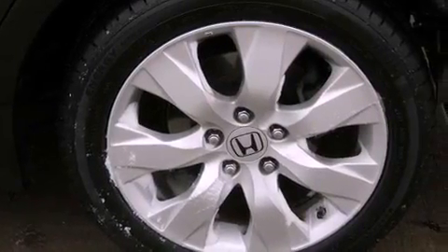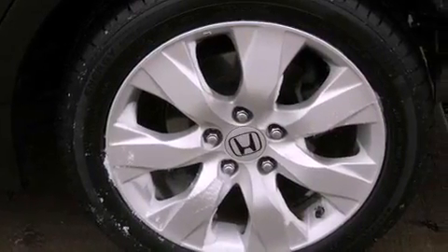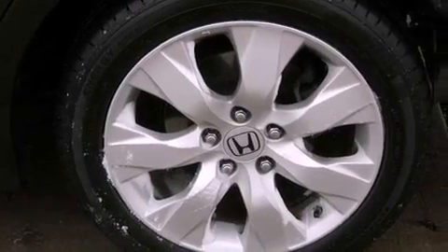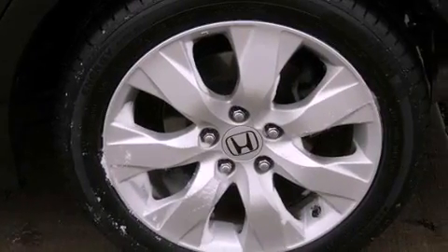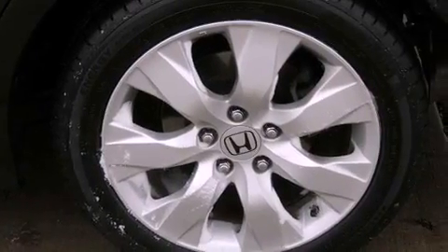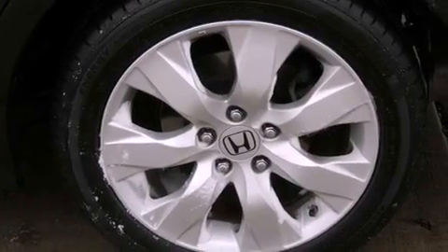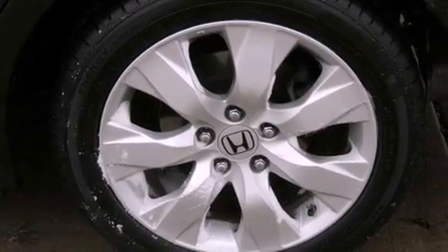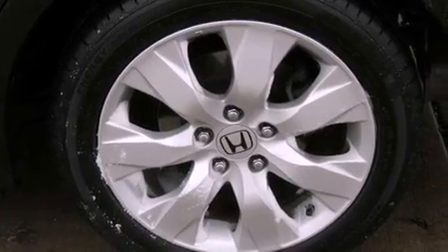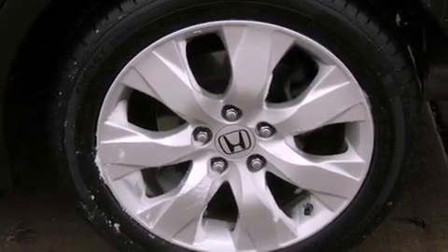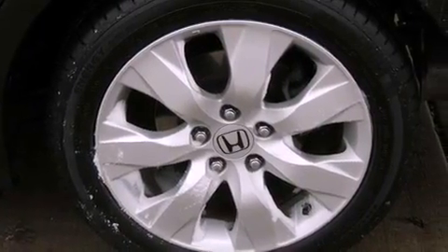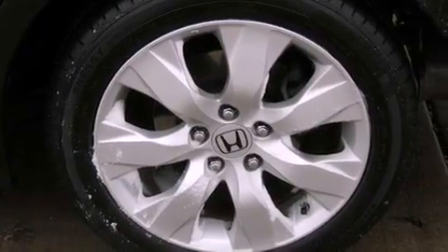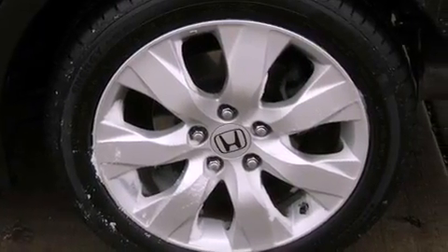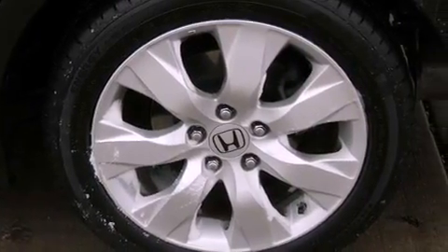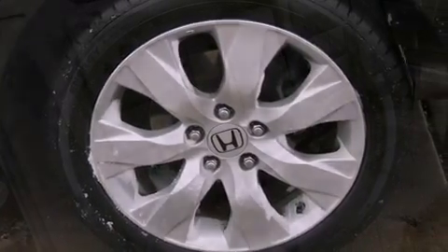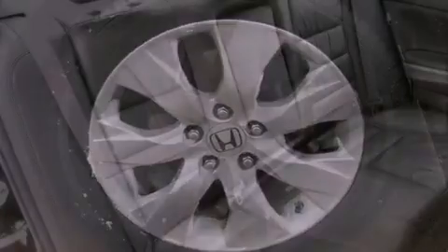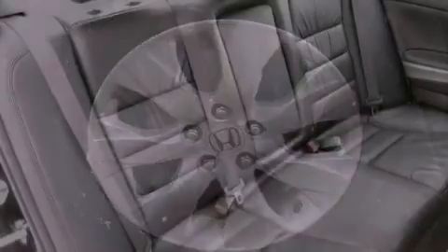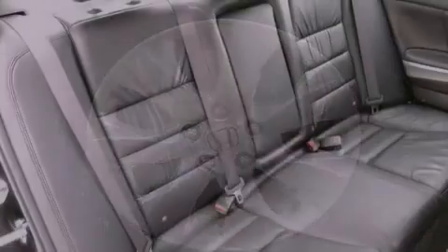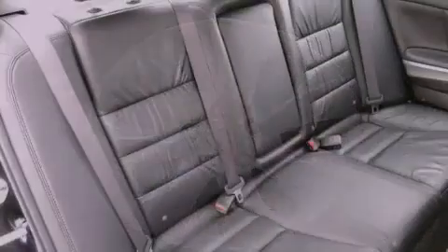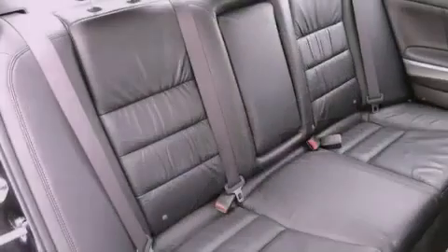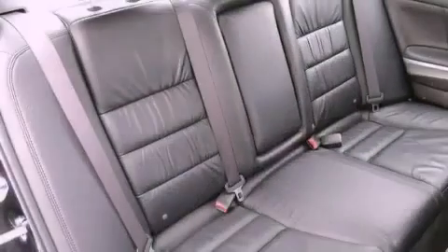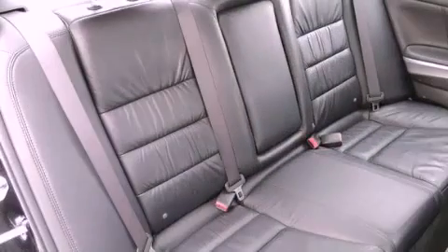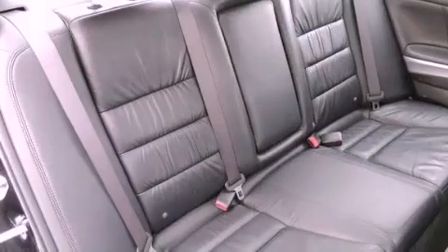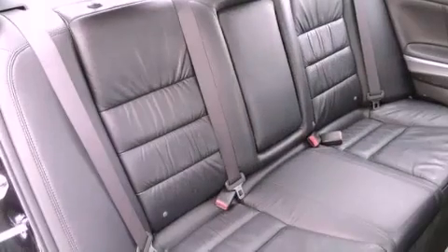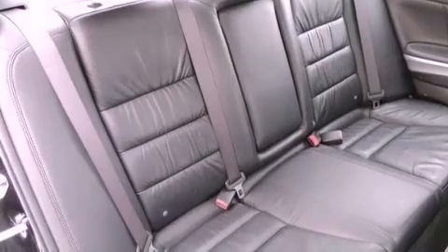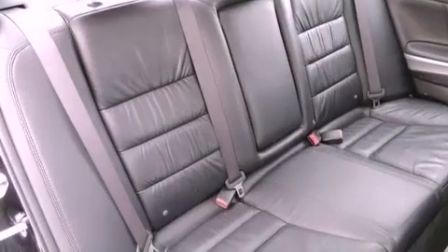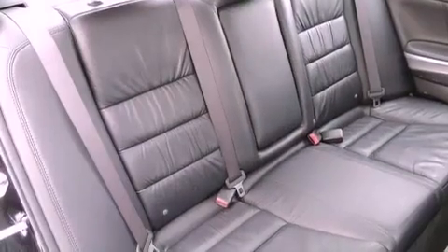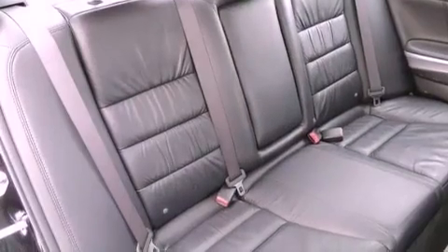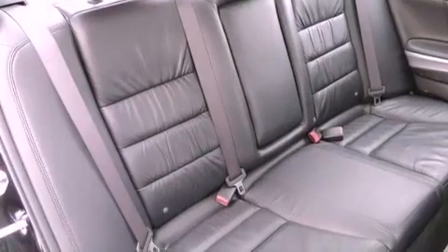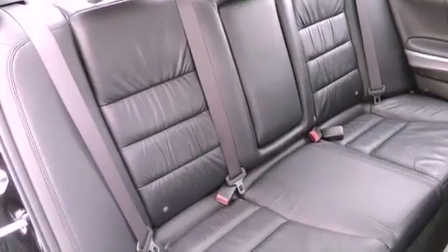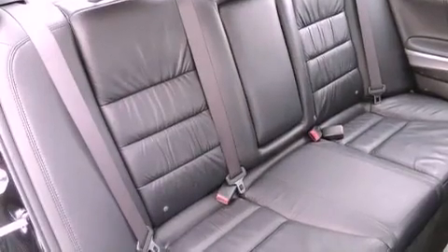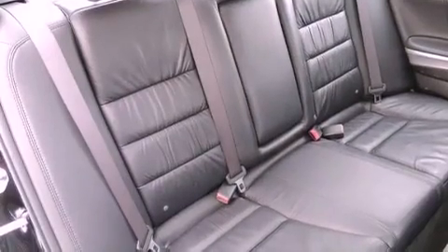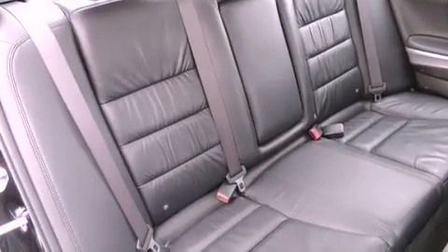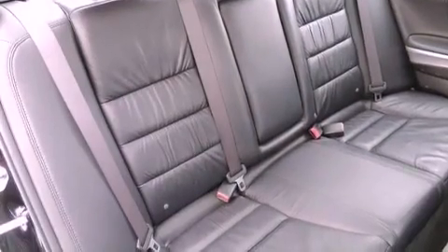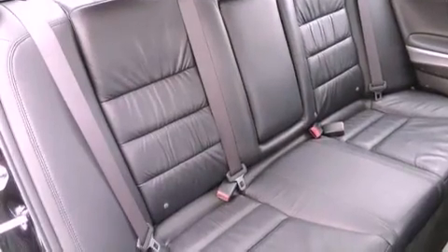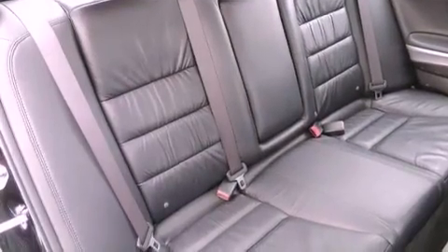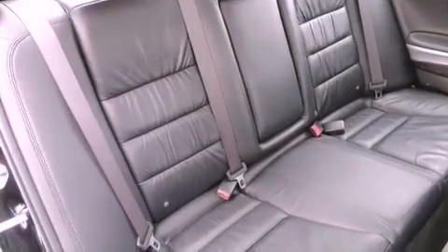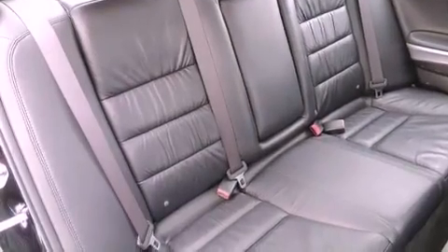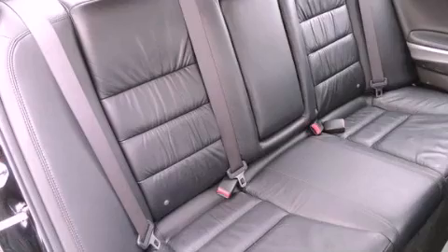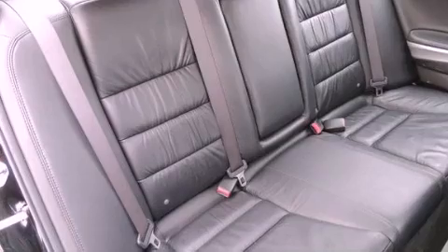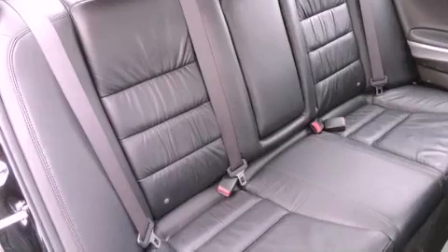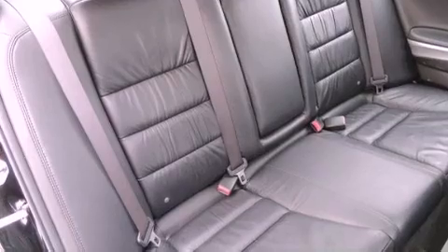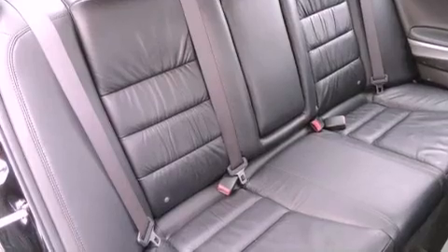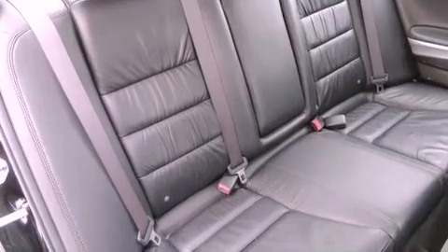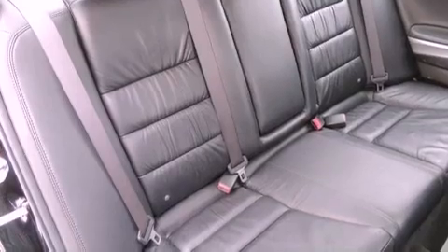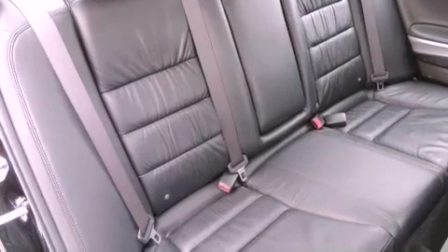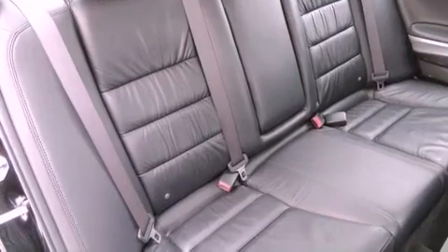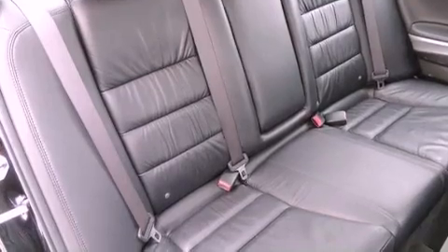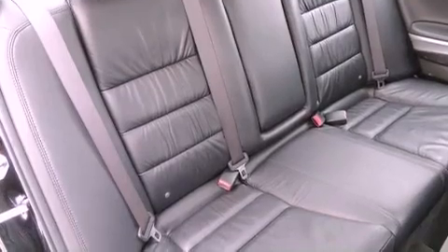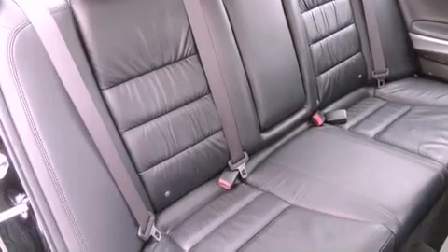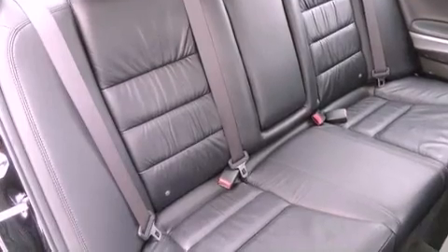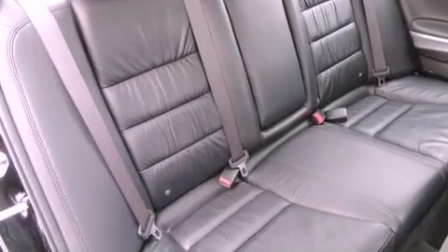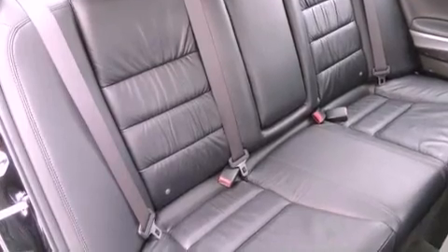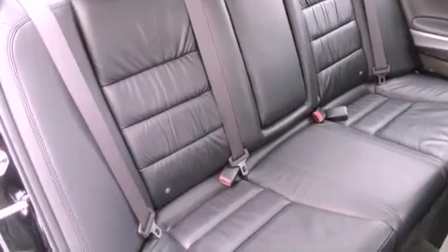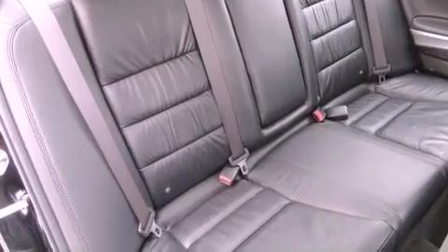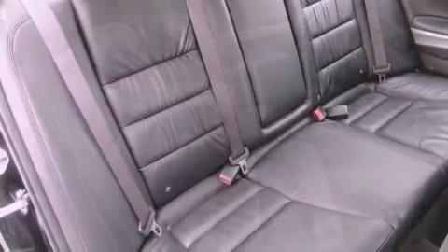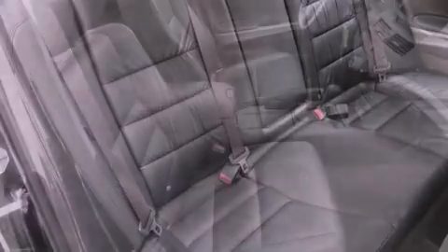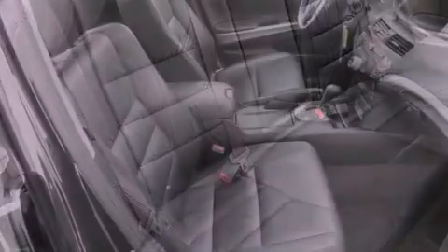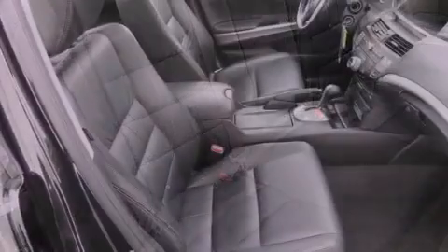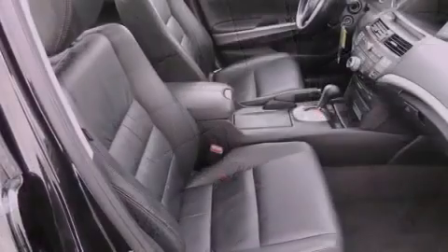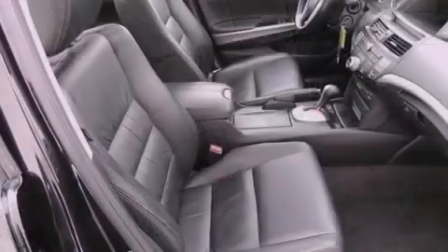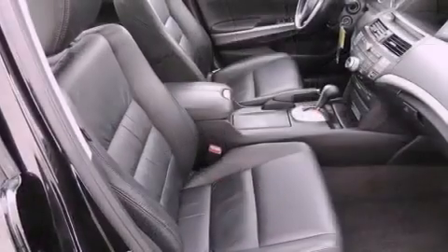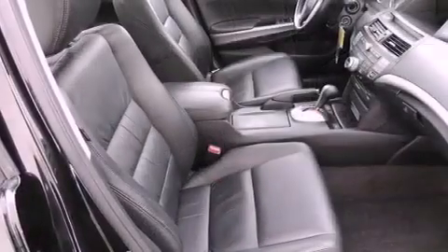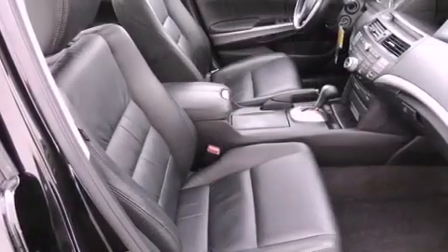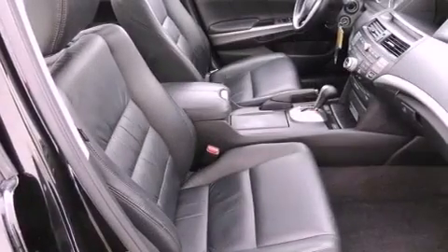Also included are a security system, an anti-lock braking system, a home link feature, and seven intelligently positioned speakers producing great sound quality throughout the cabin.